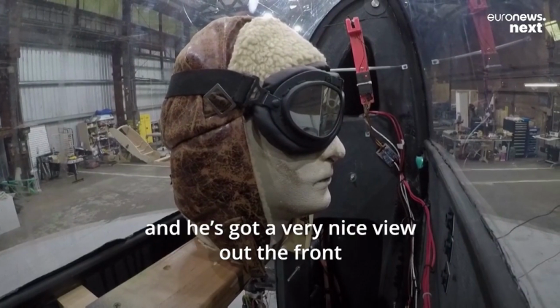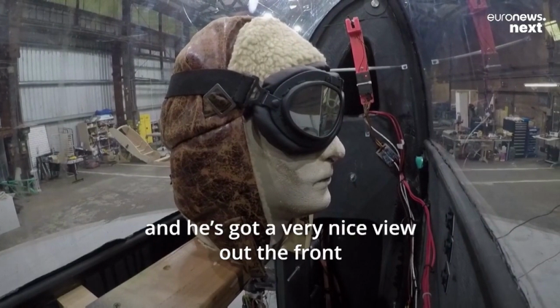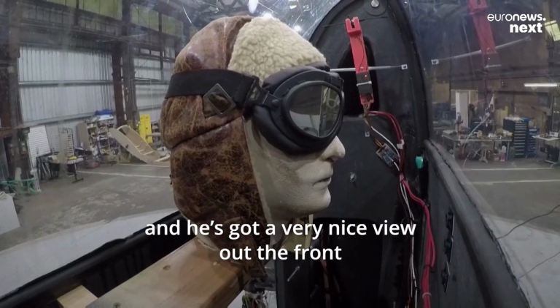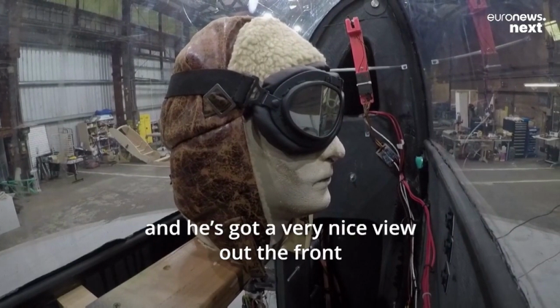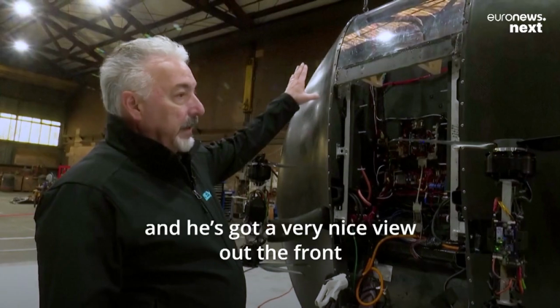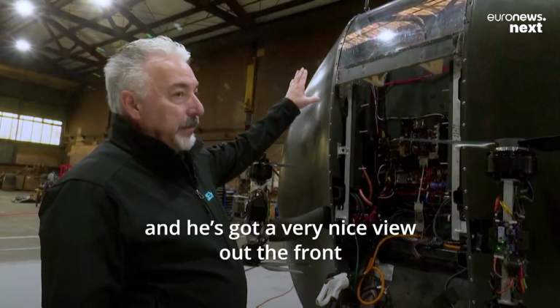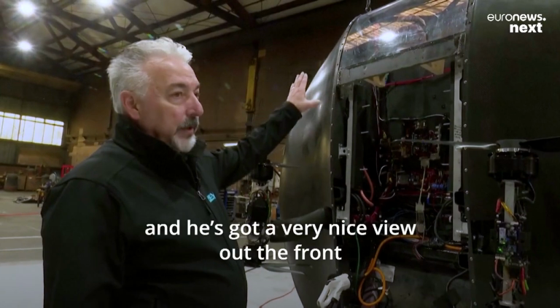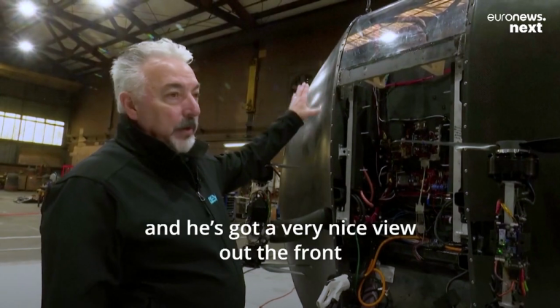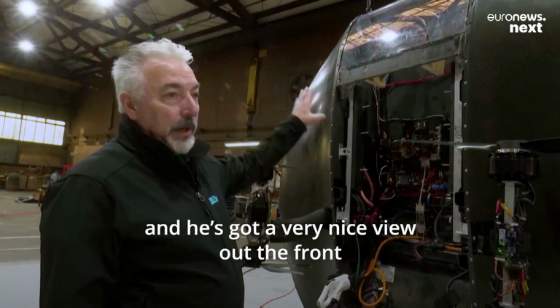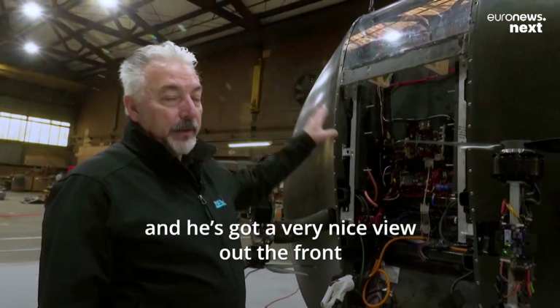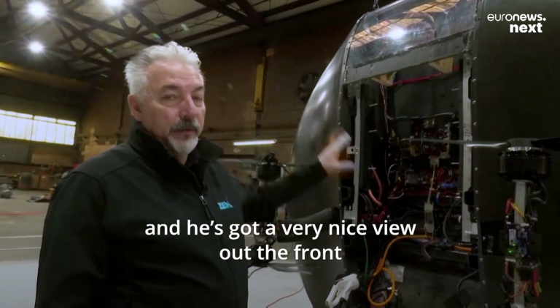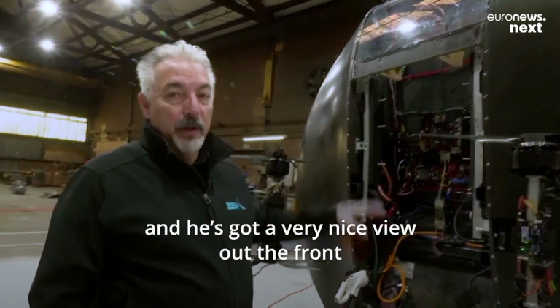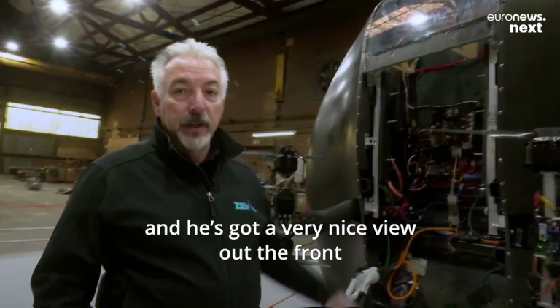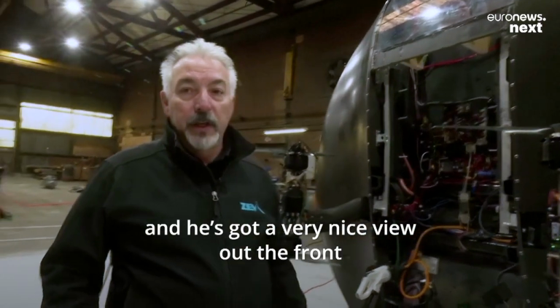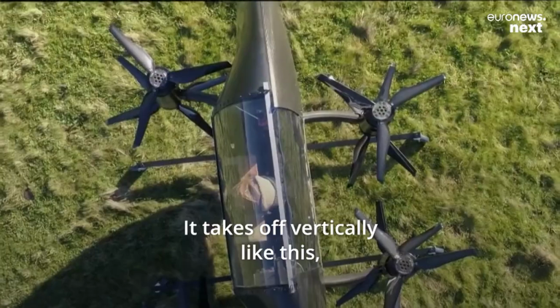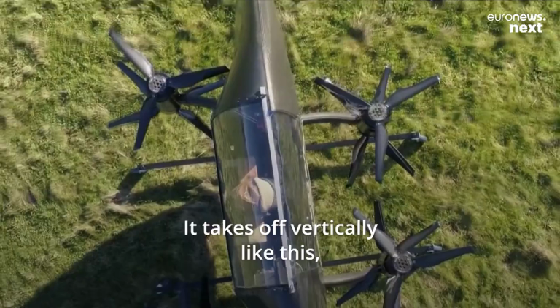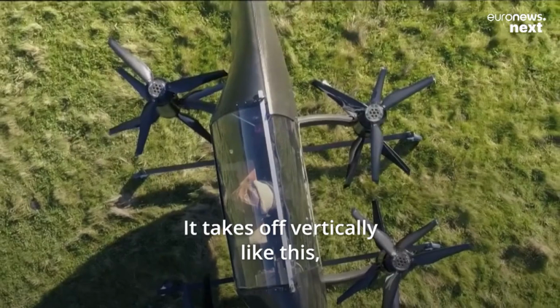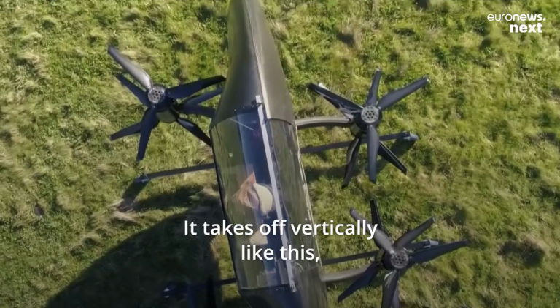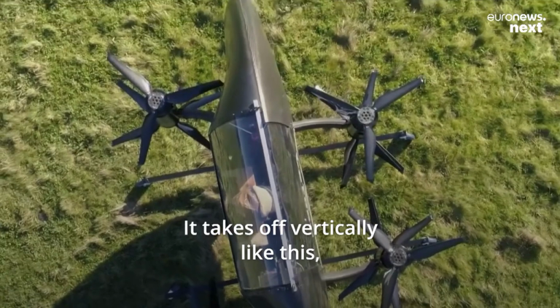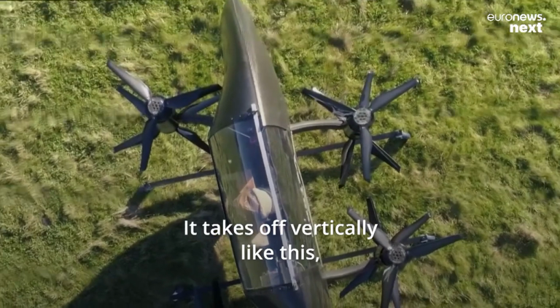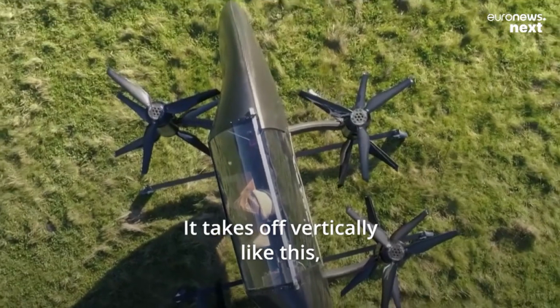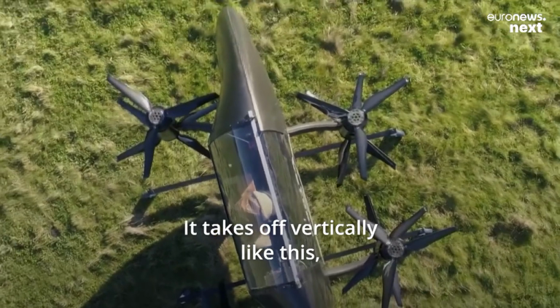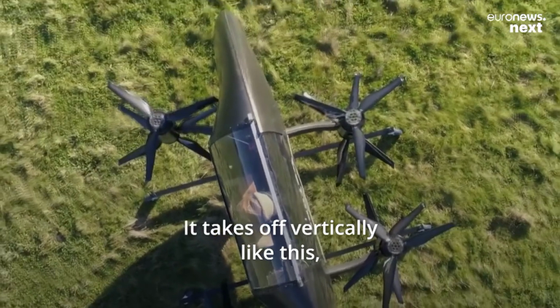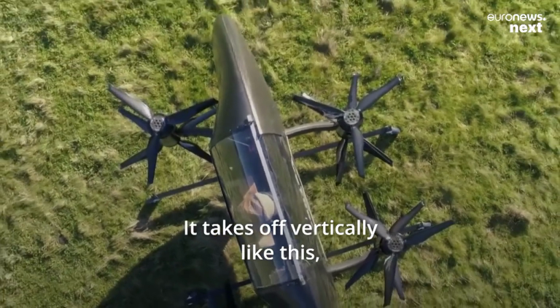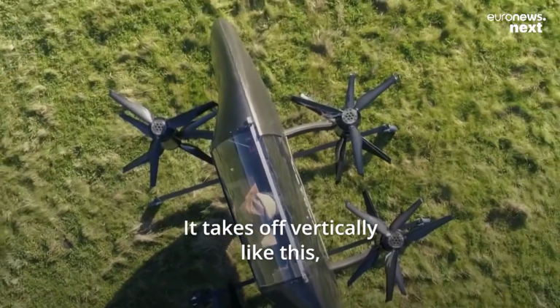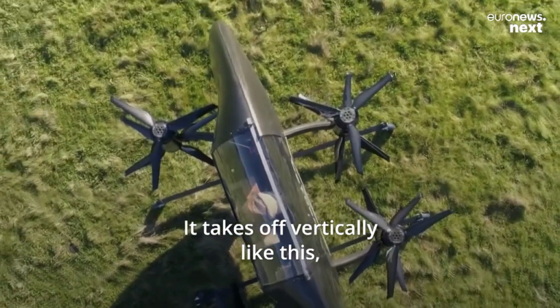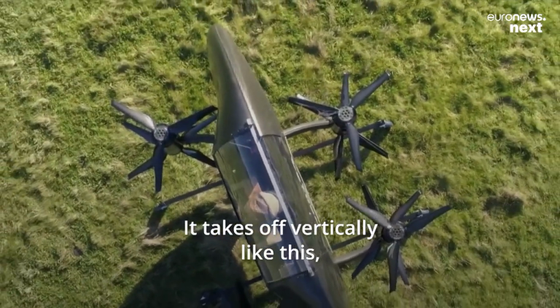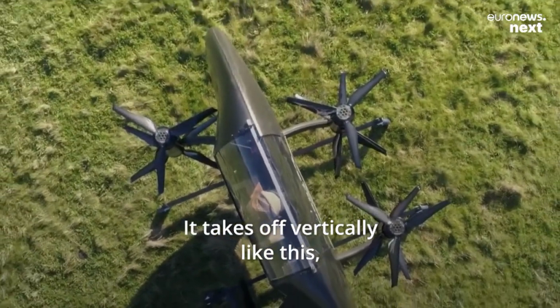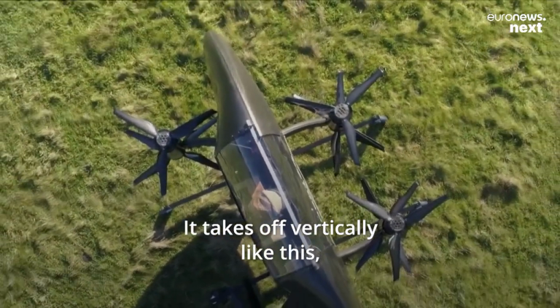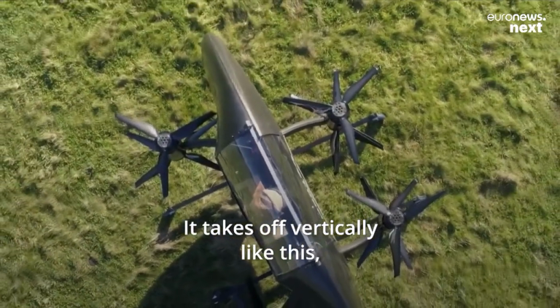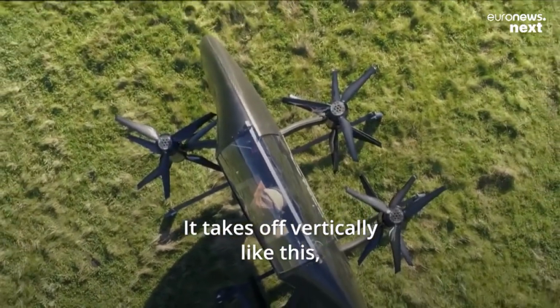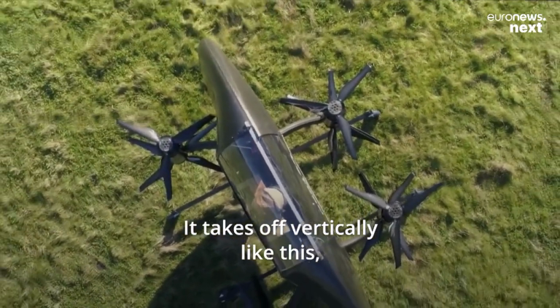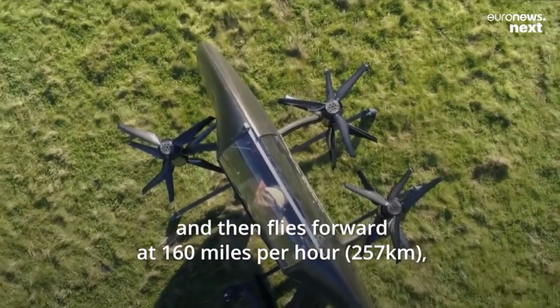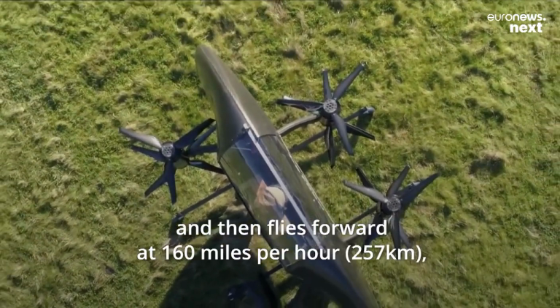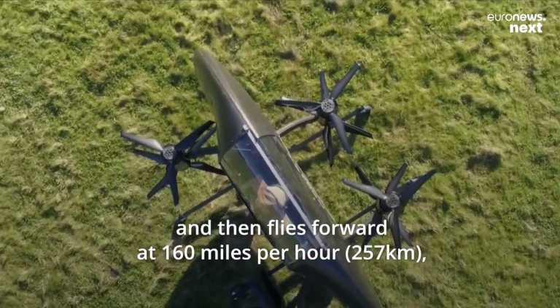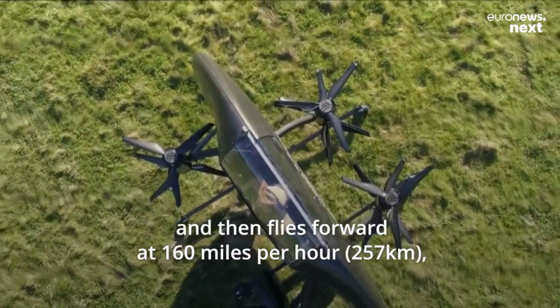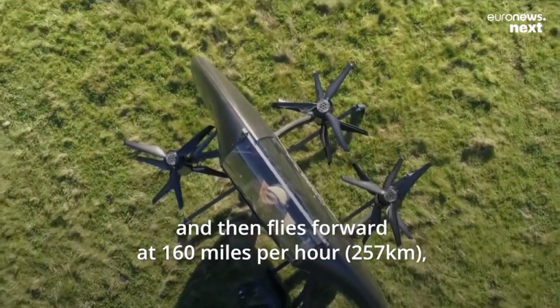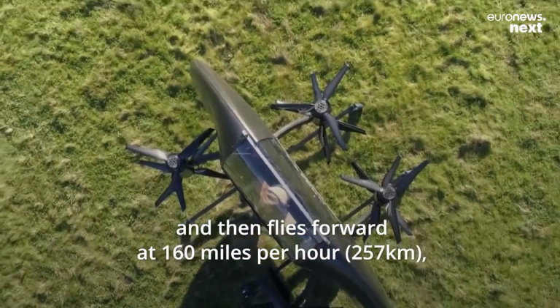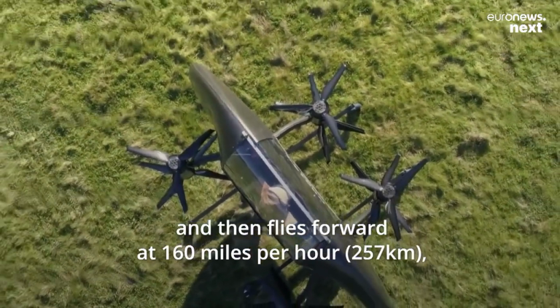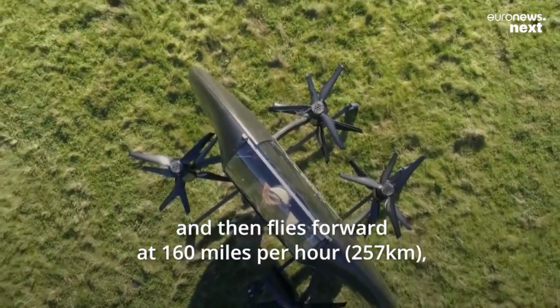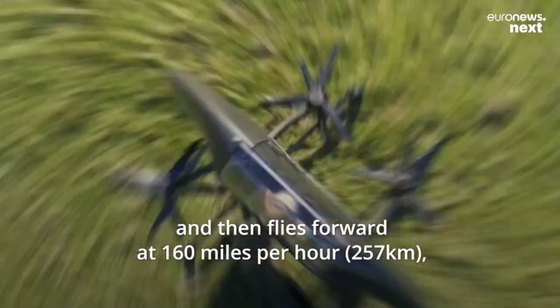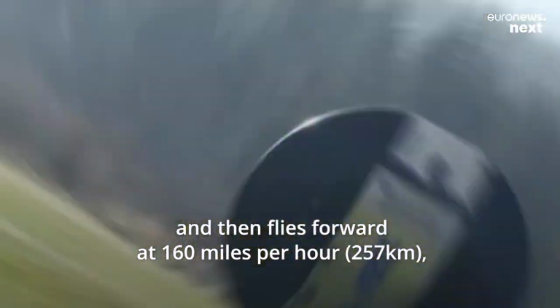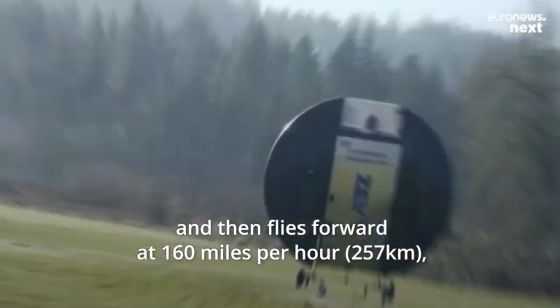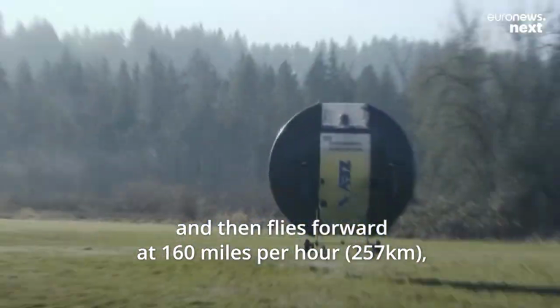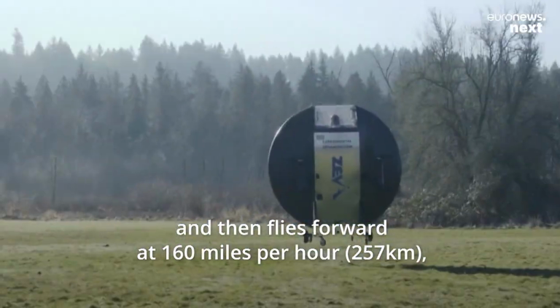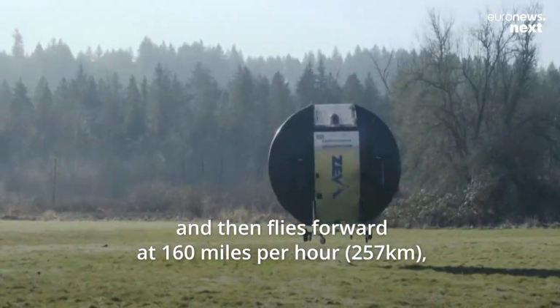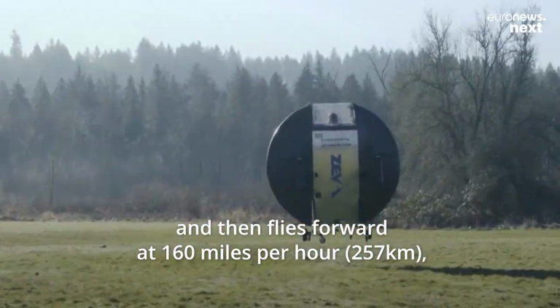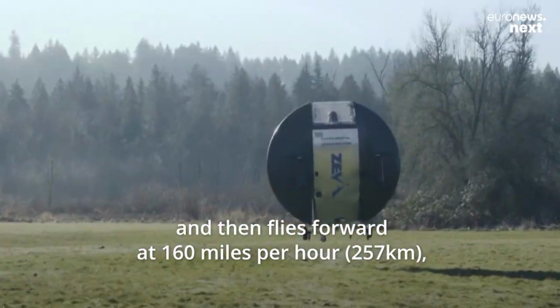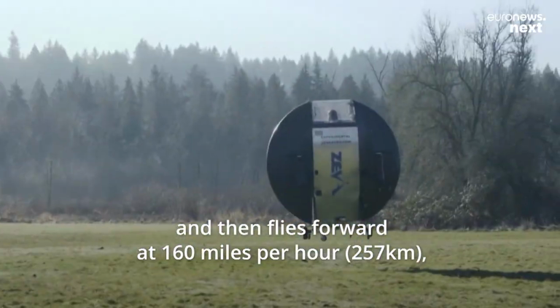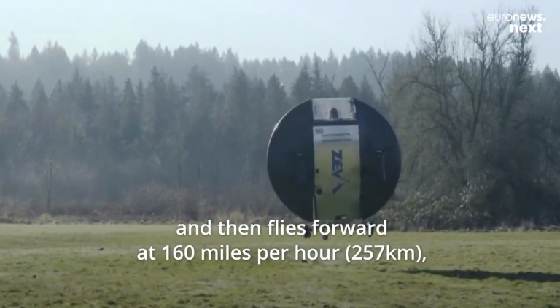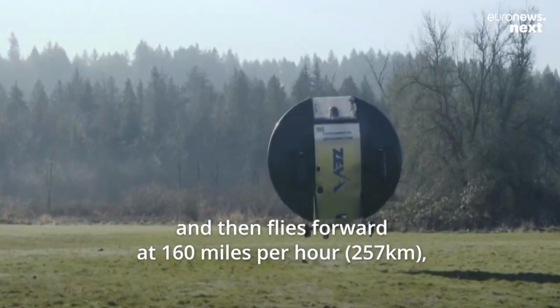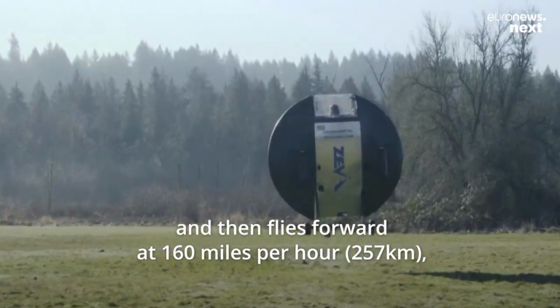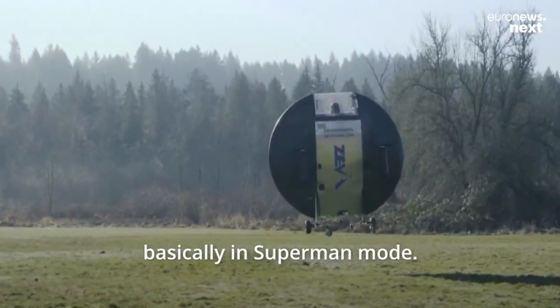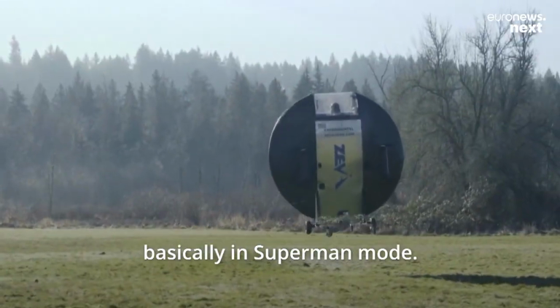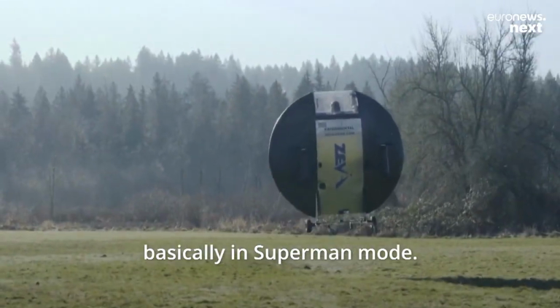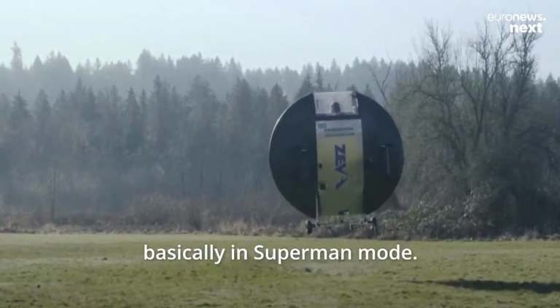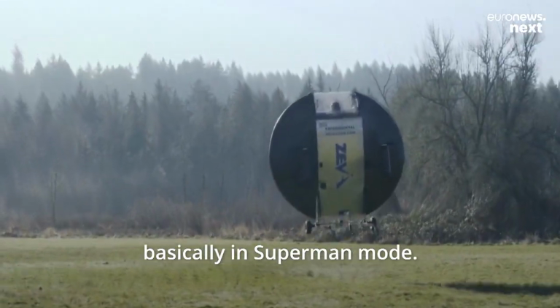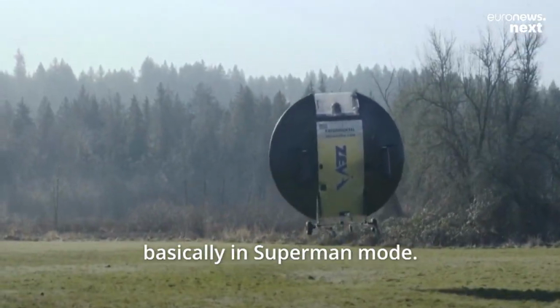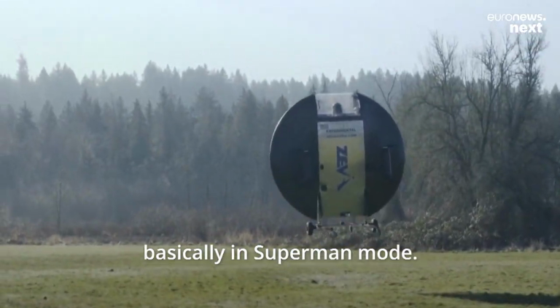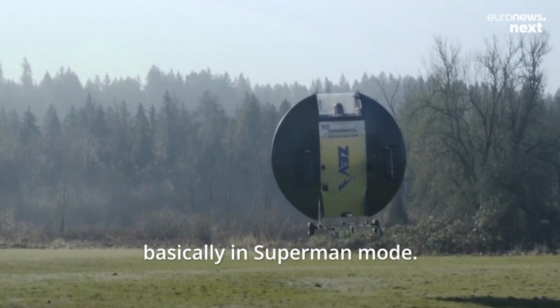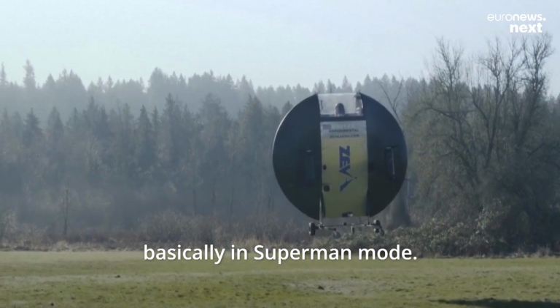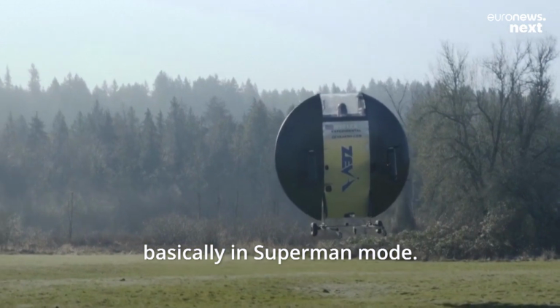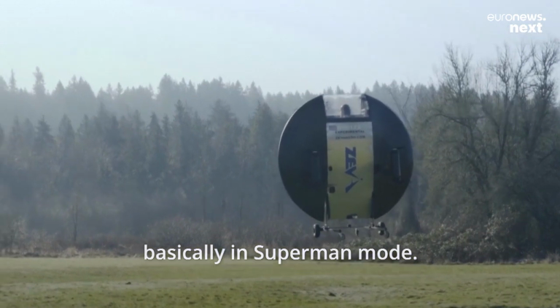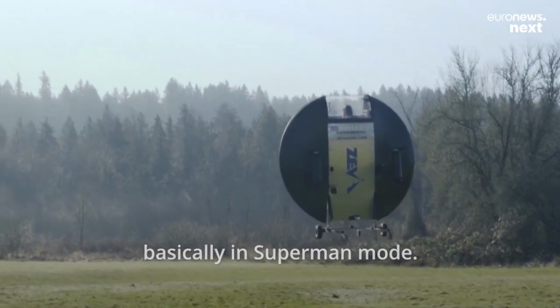He's got a very nice view out the front. It takes off vertically like this and then flies forward at 160 miles an hour, basically in Superman mode.